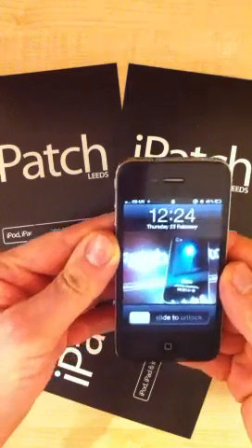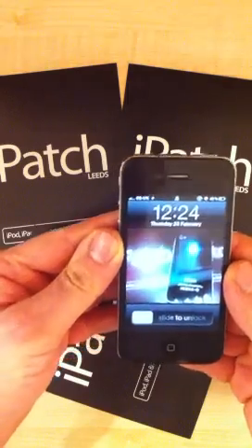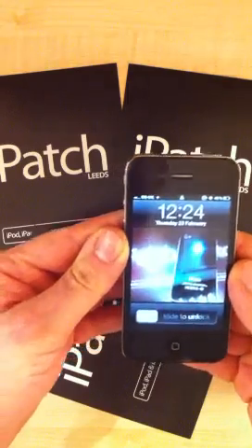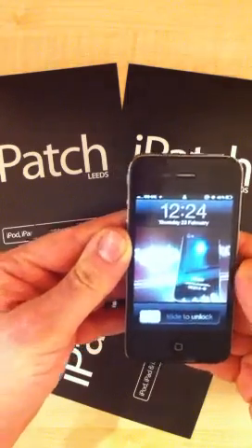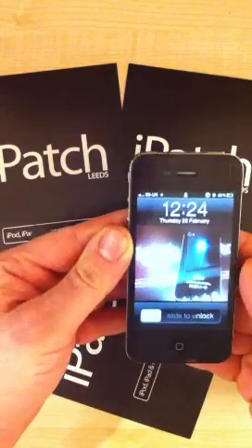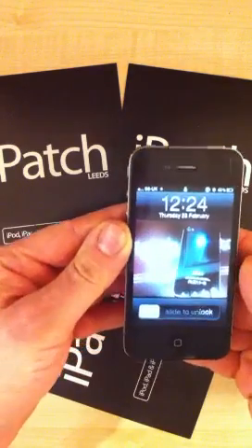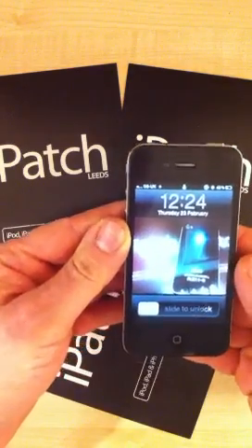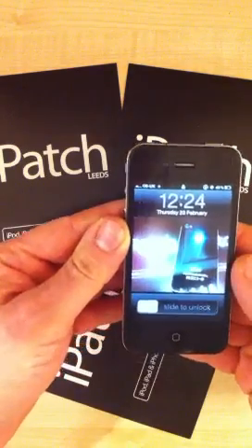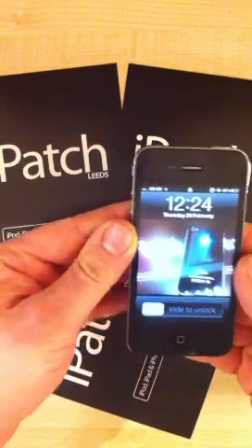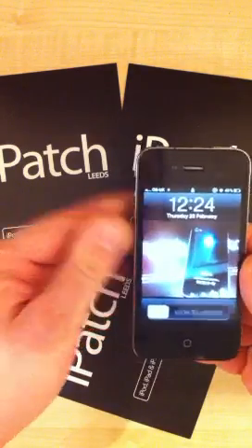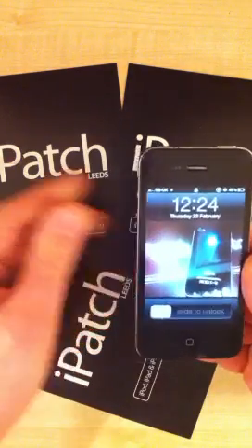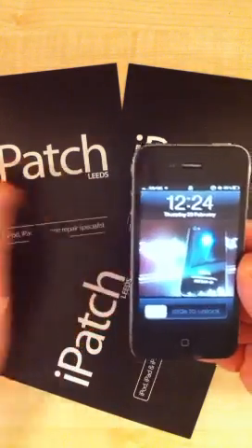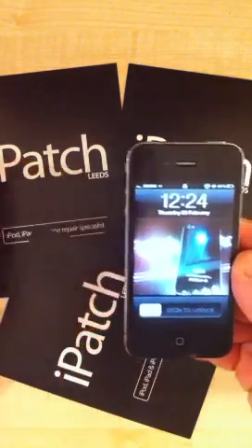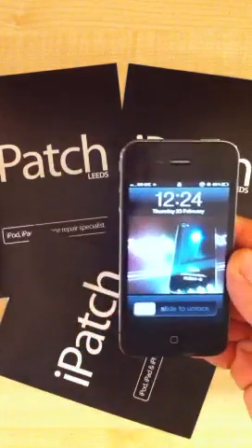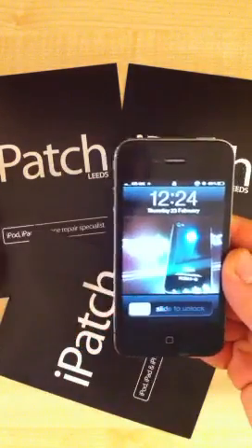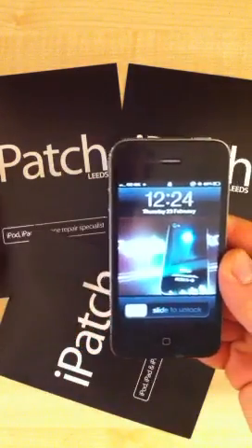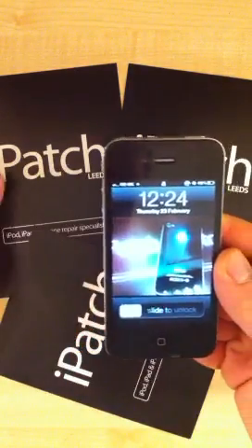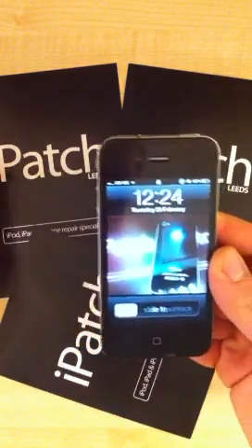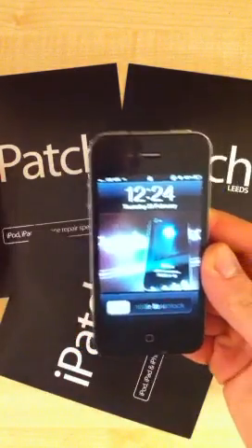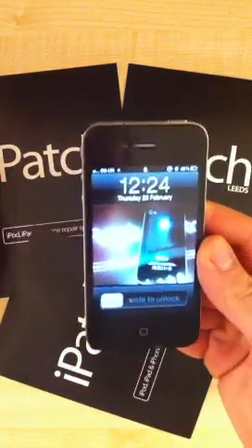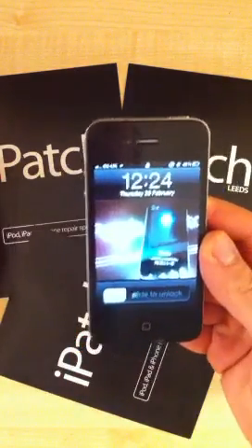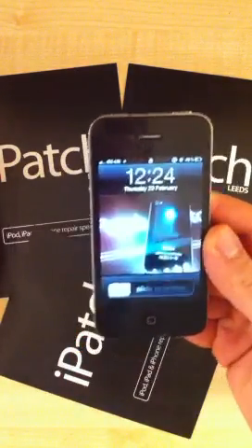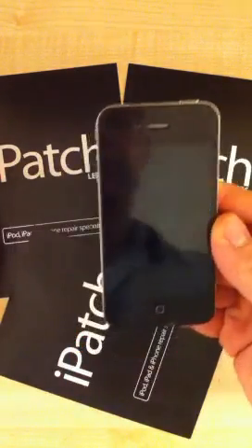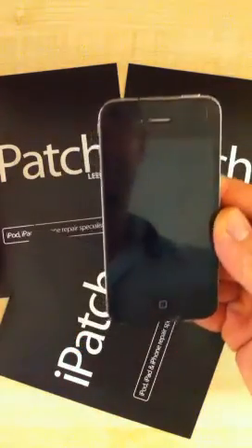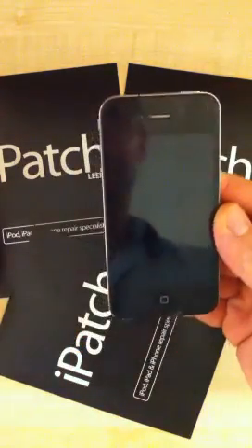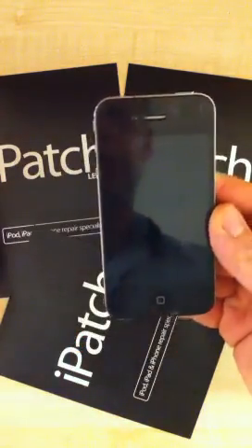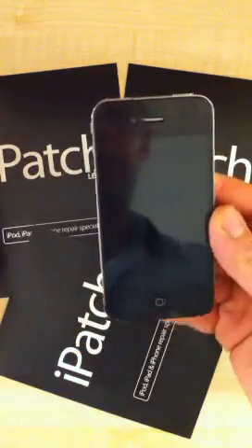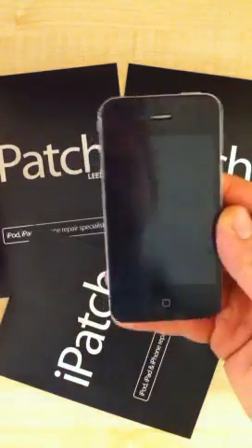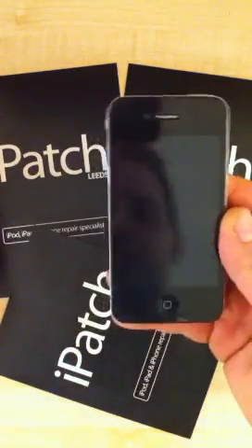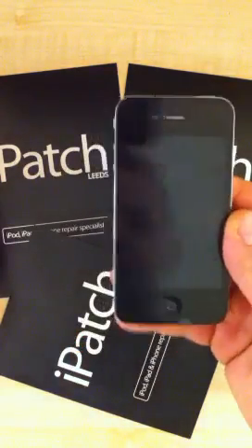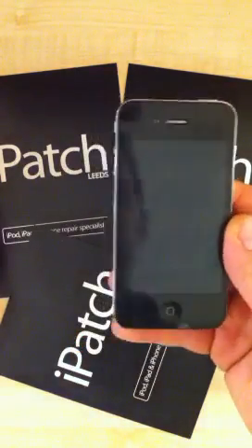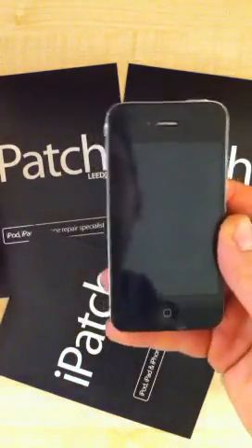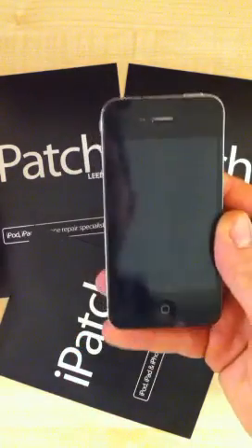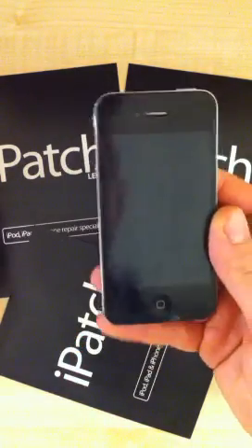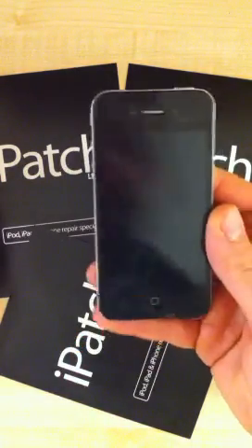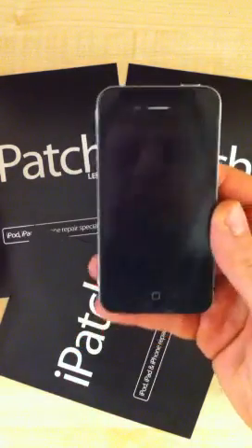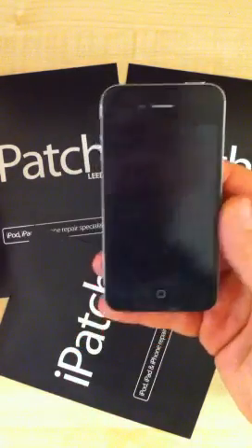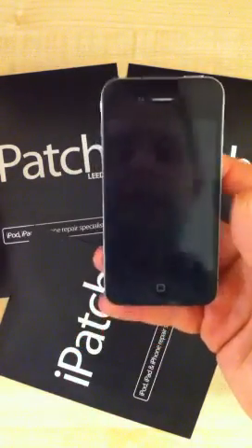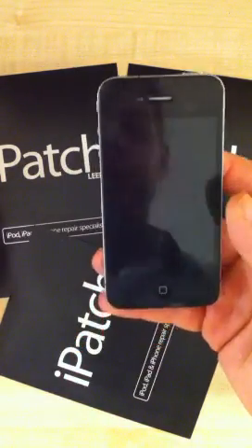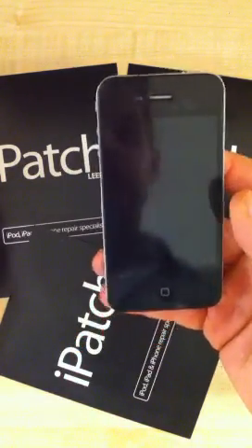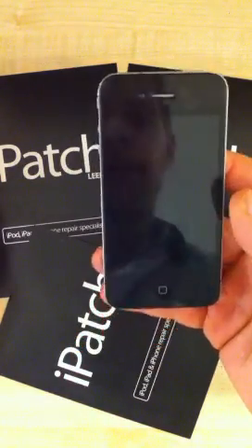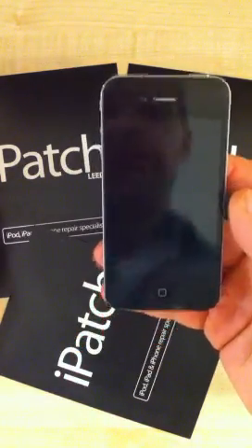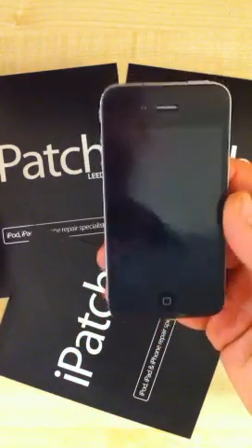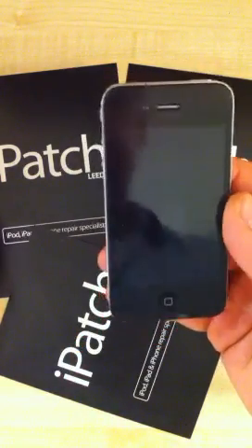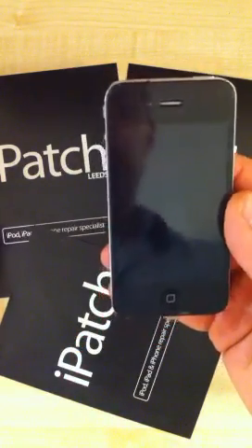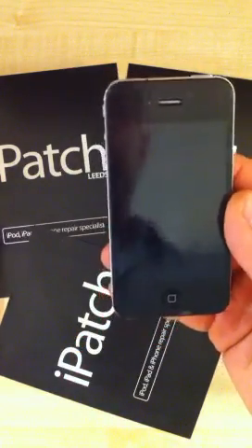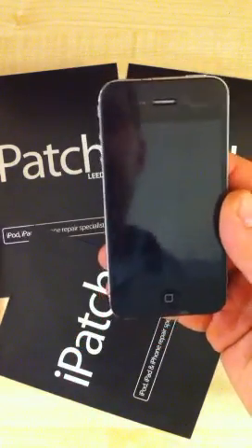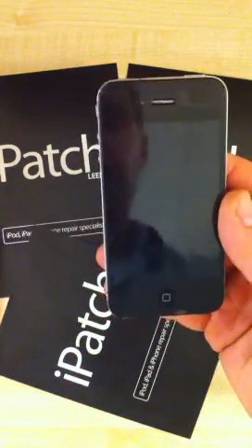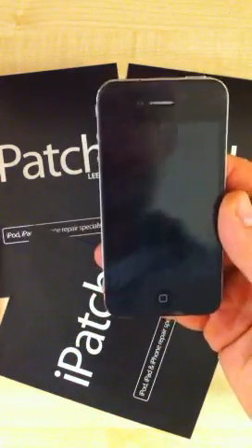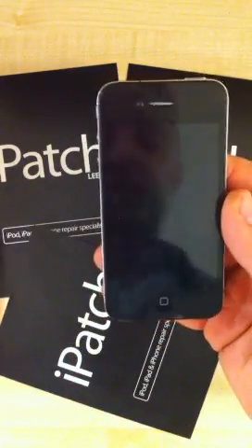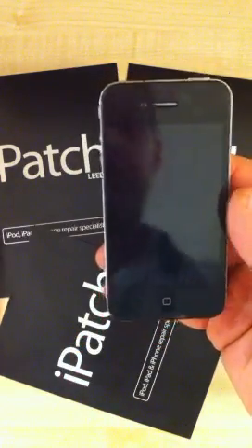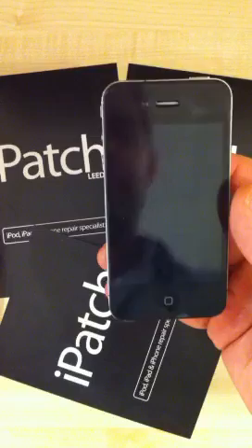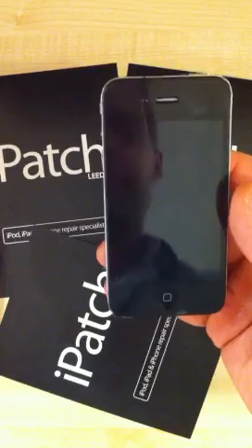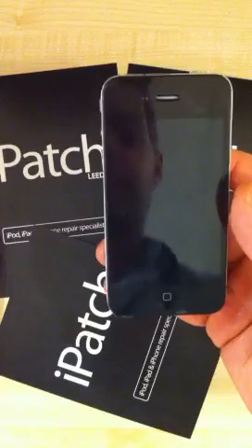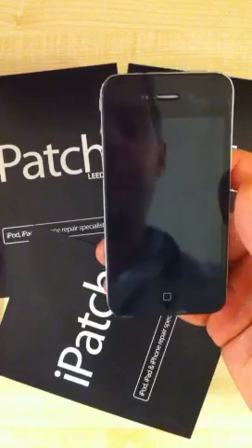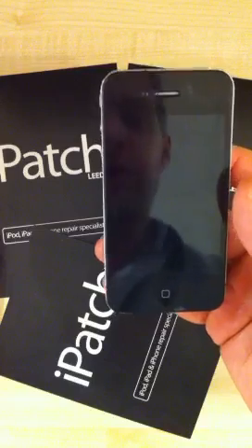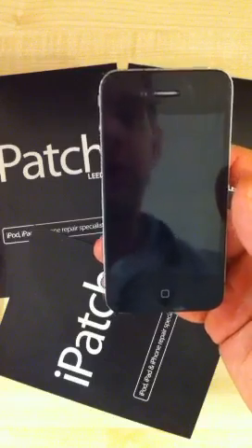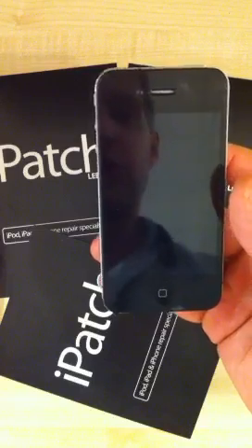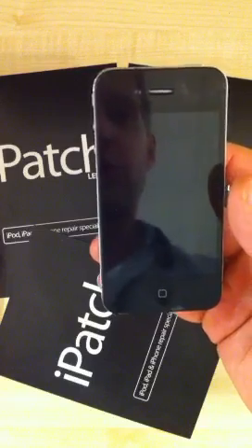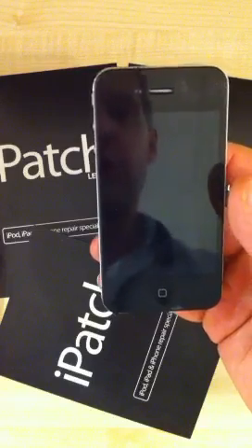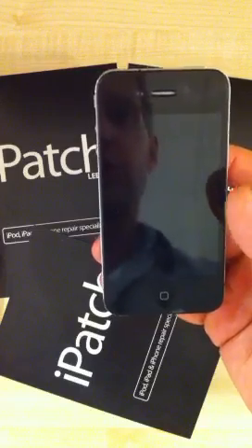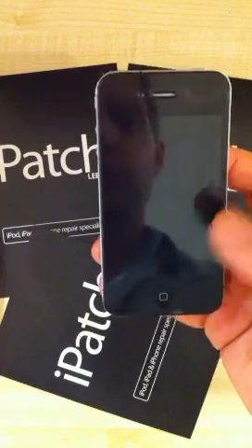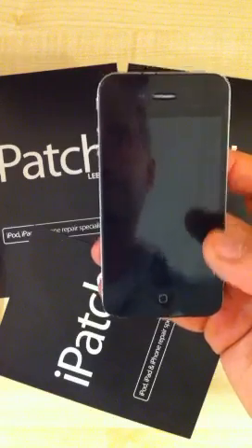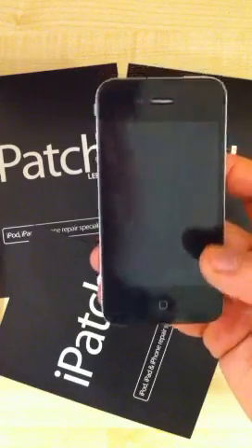Hi there, this is iPatch. We just discovered a little security flaw in the iPhone 4 running iOS 5.0.1.